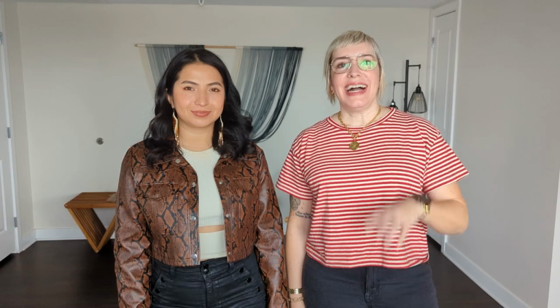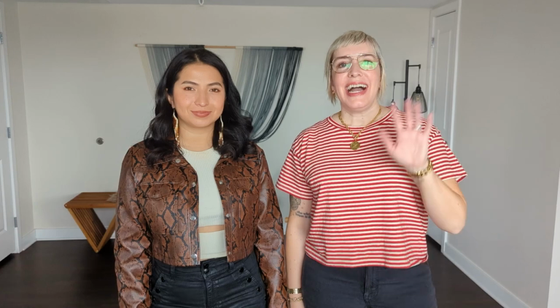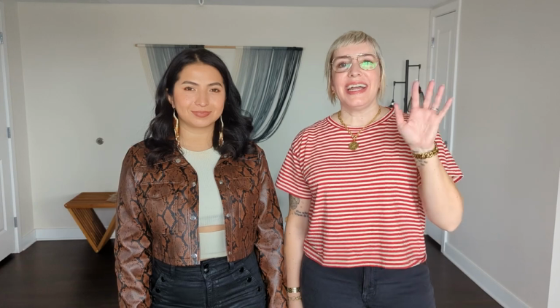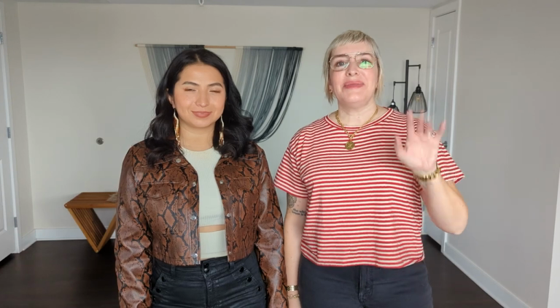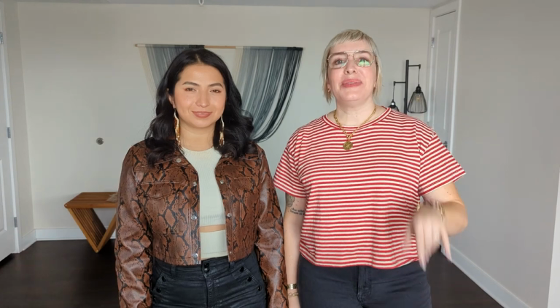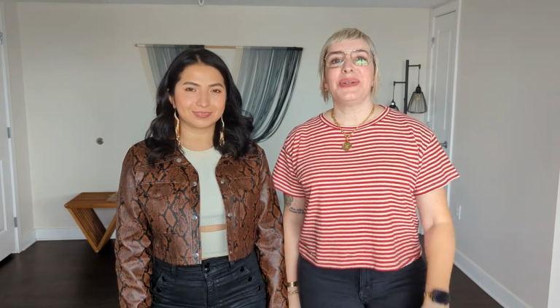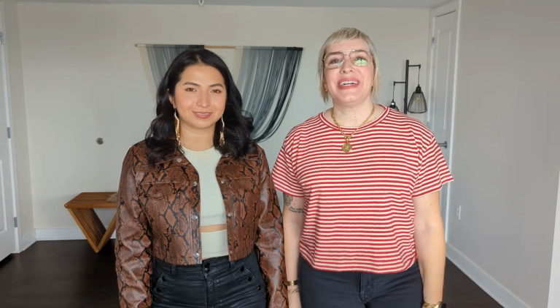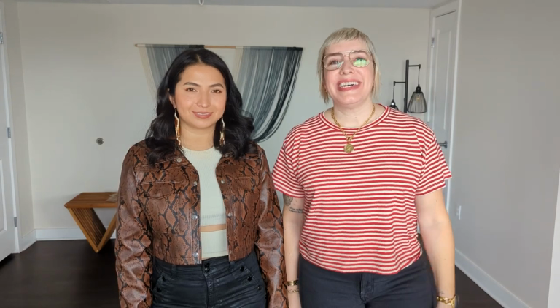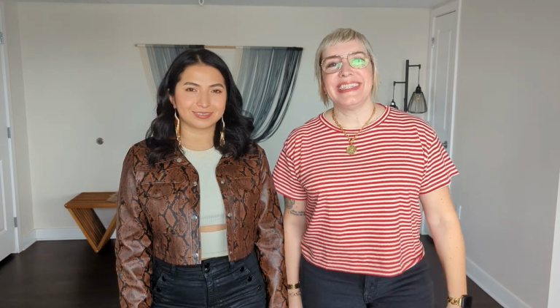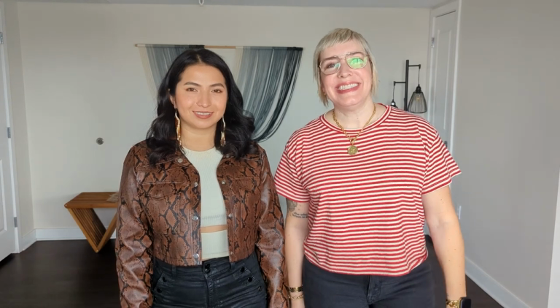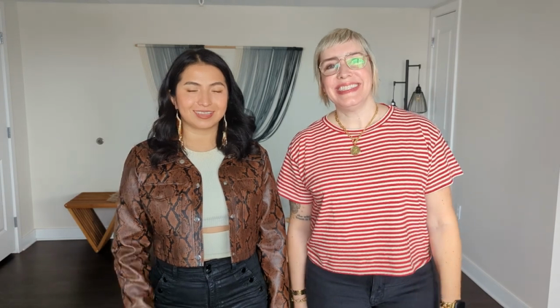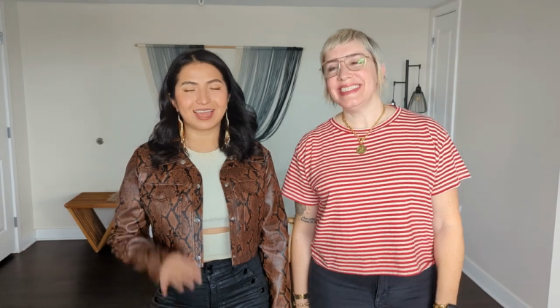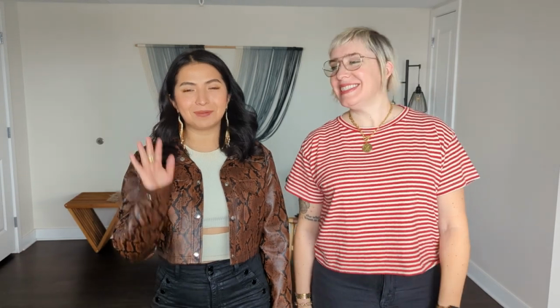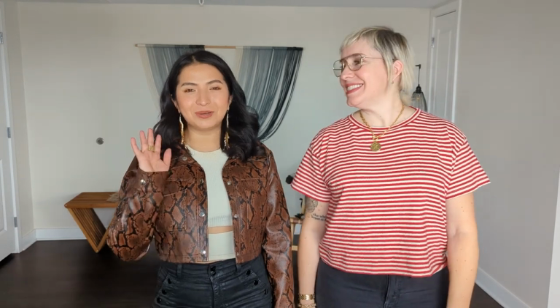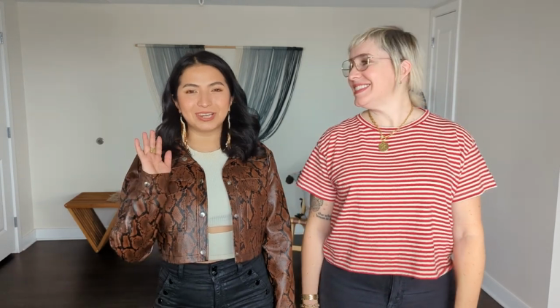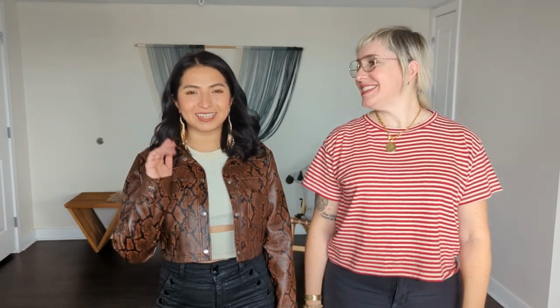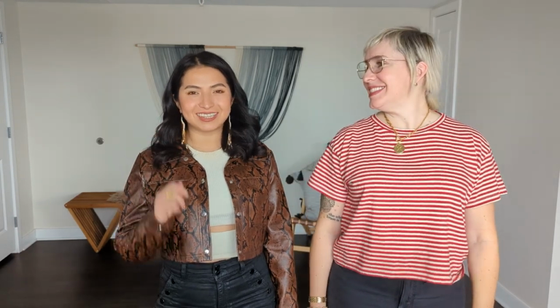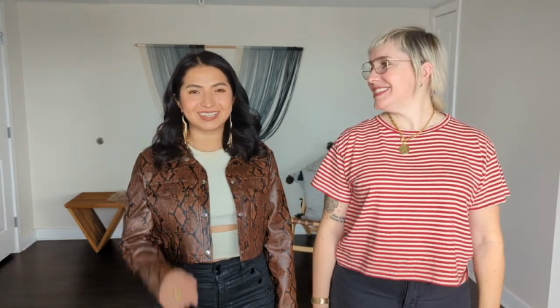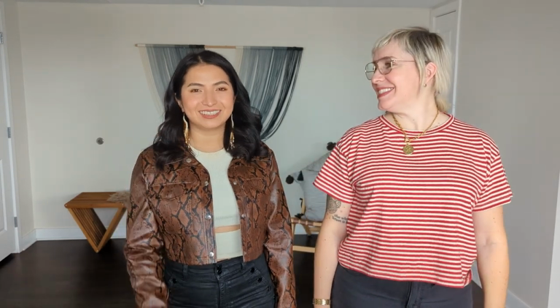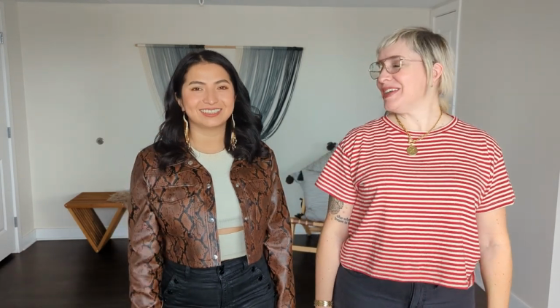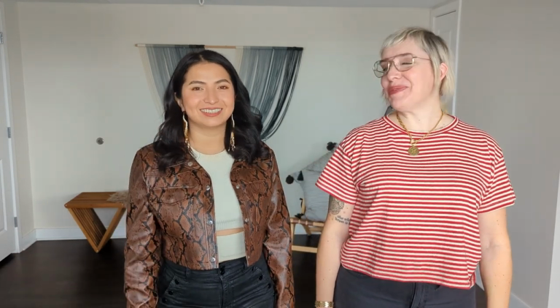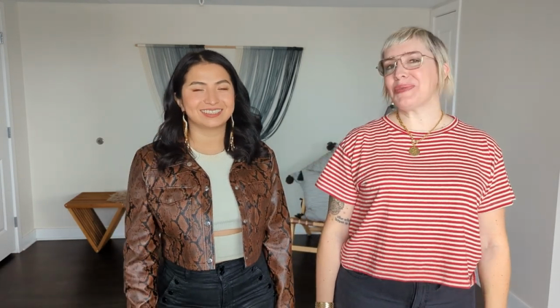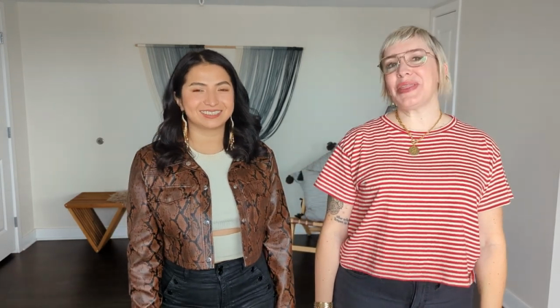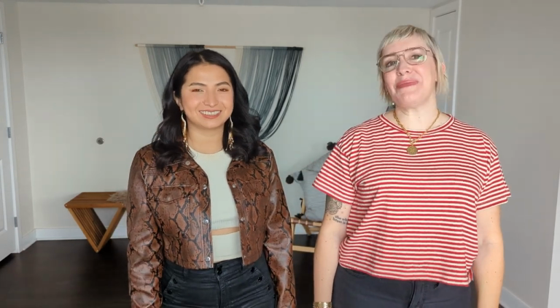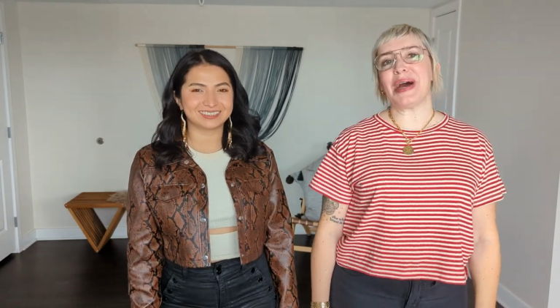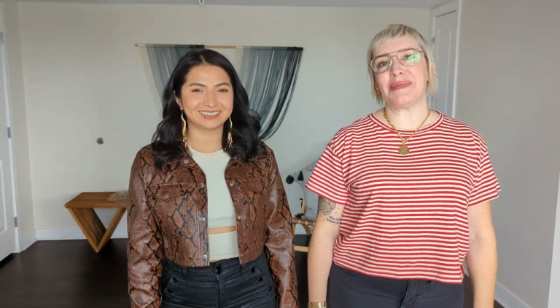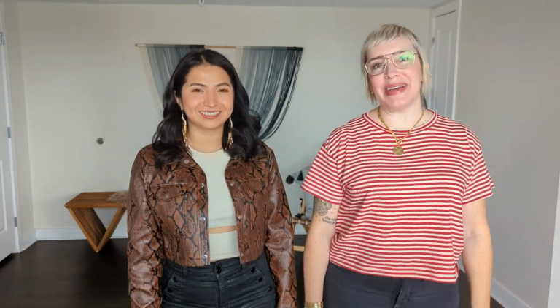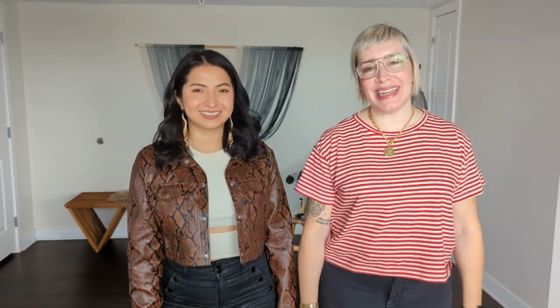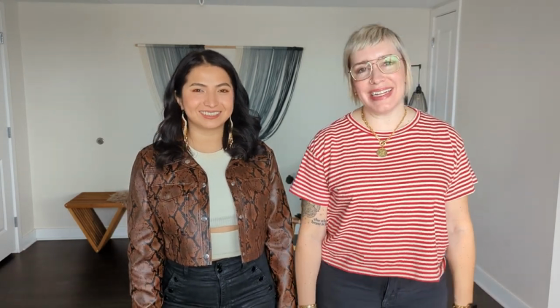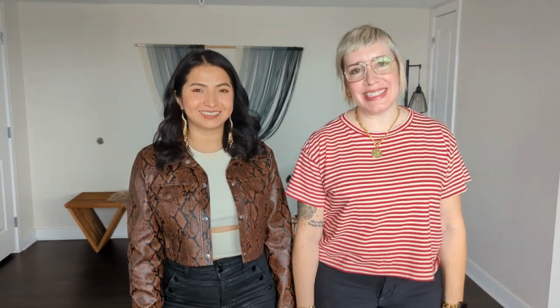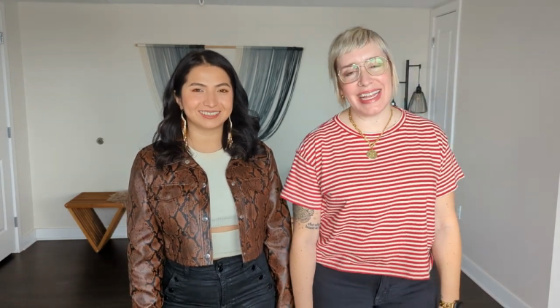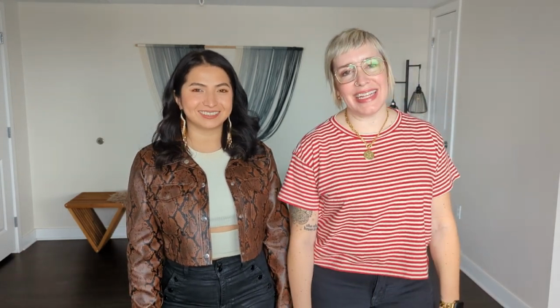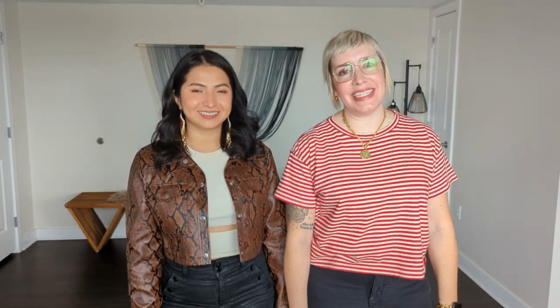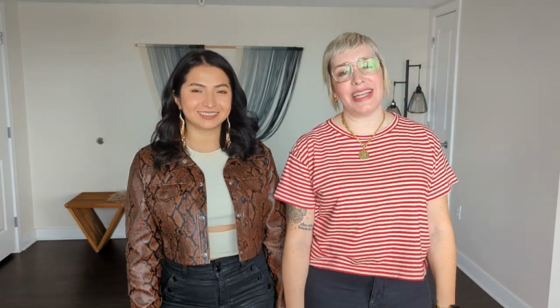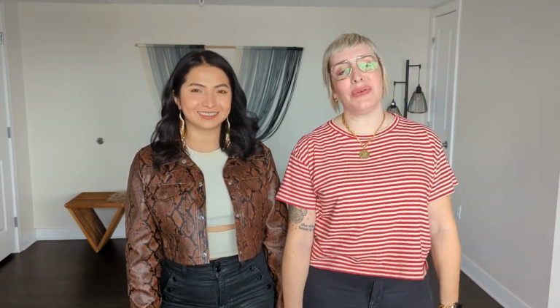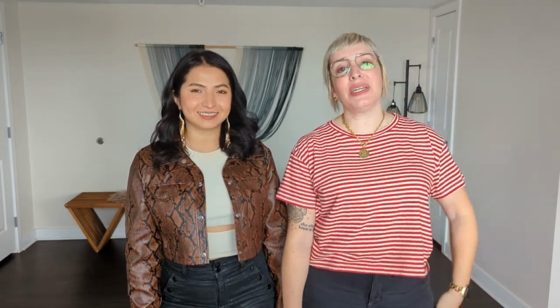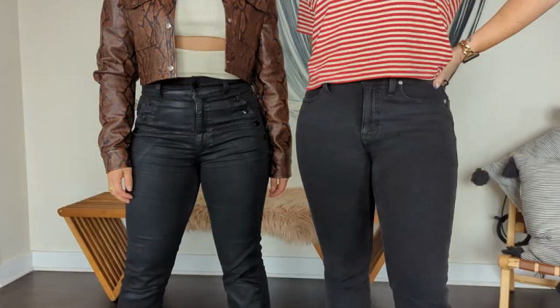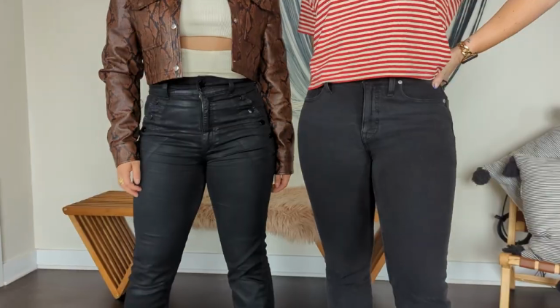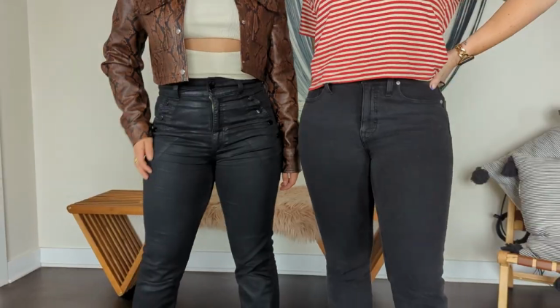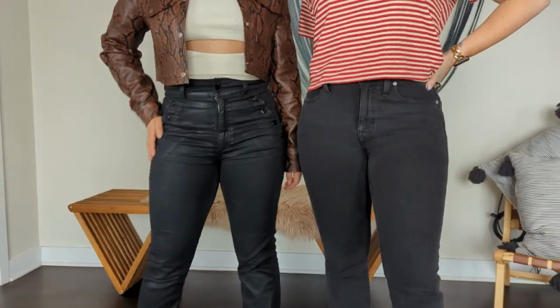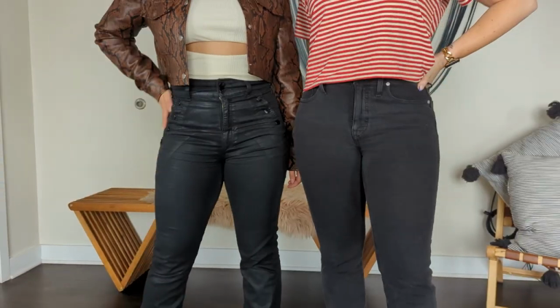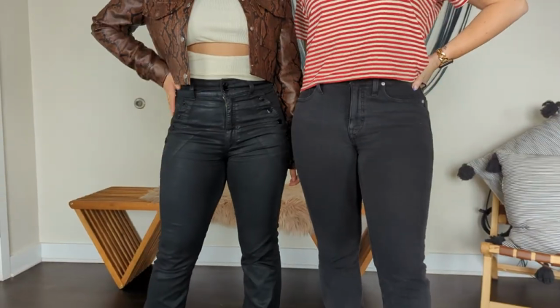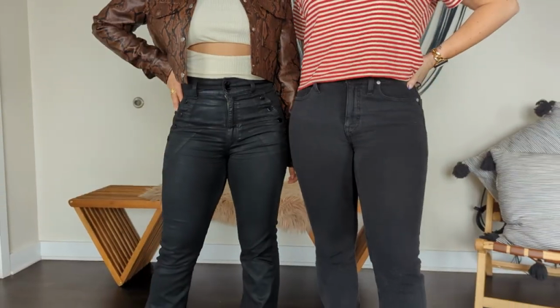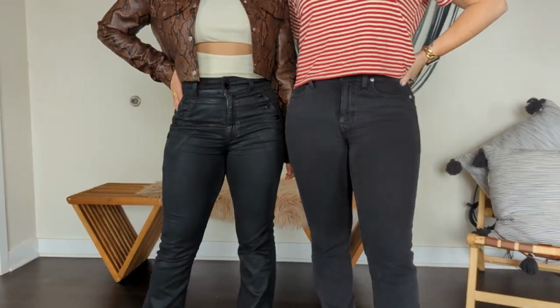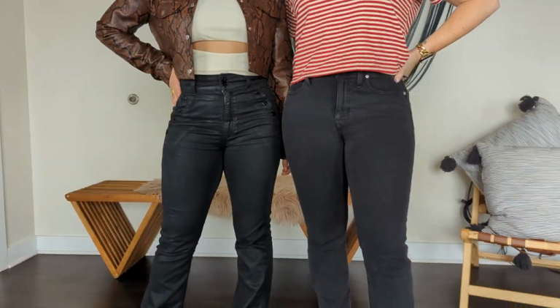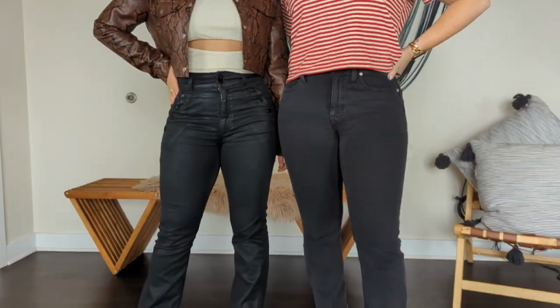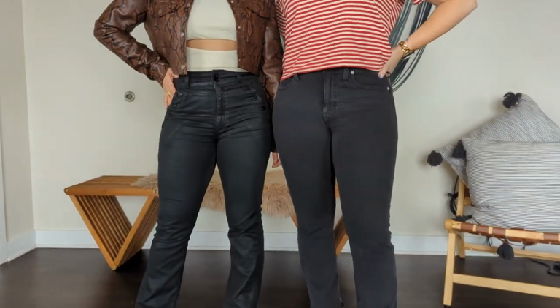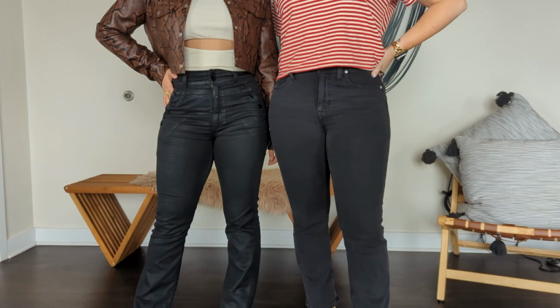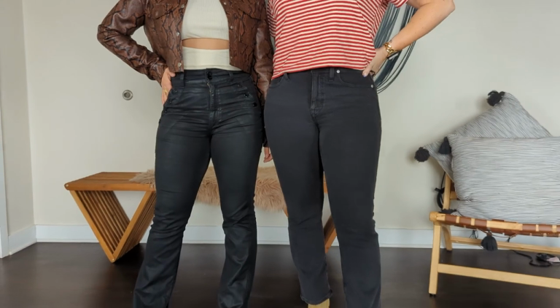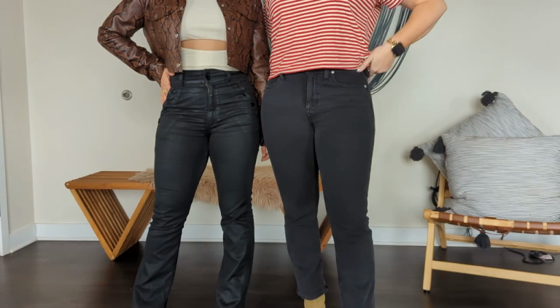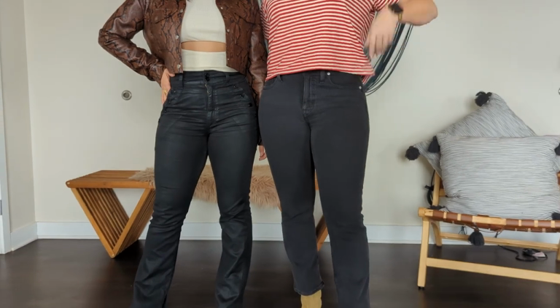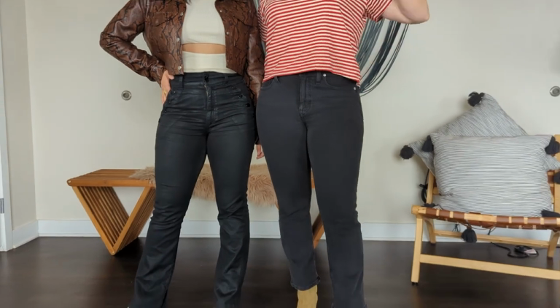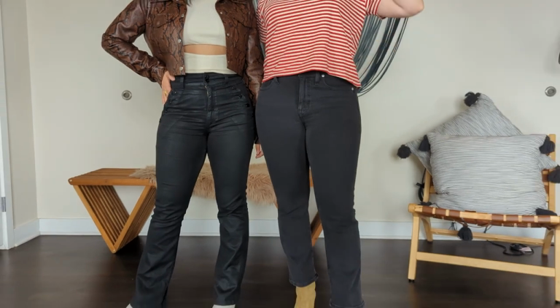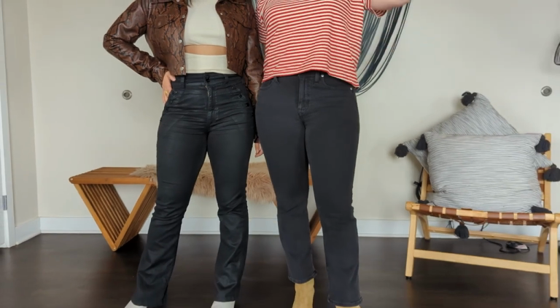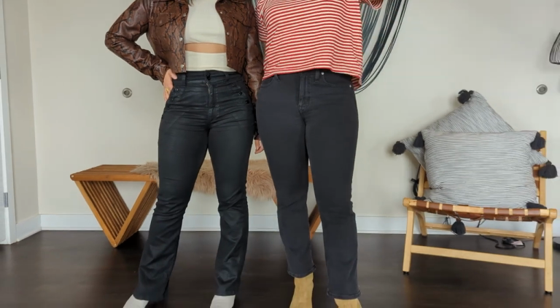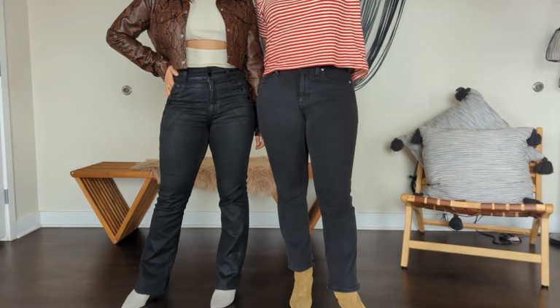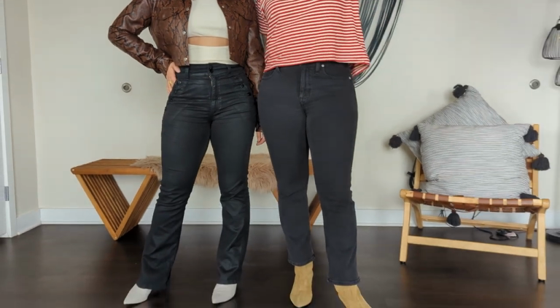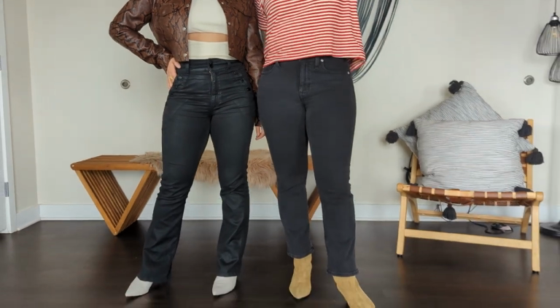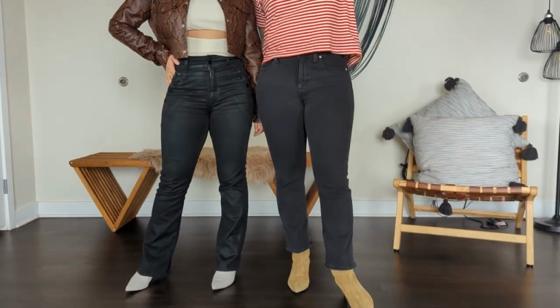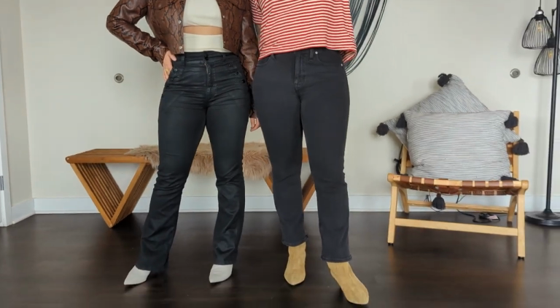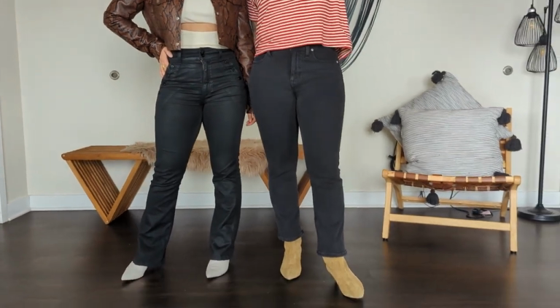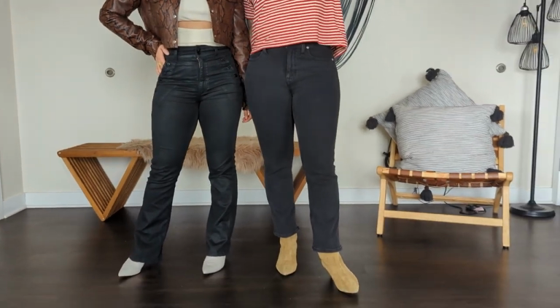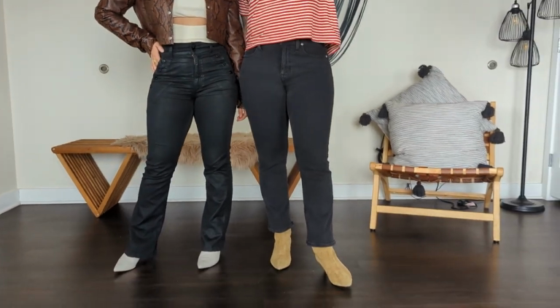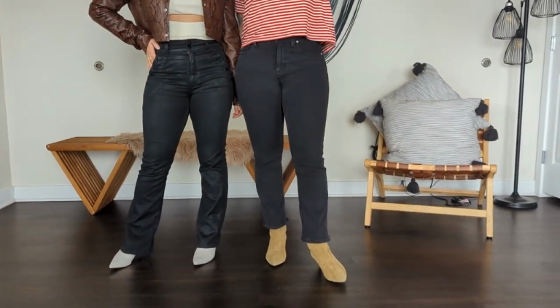Hi, I'm Laura. I'm Bulieta. We're with The Mom Edit and today we're going to talk about how to find the best rise of jeans for your body.